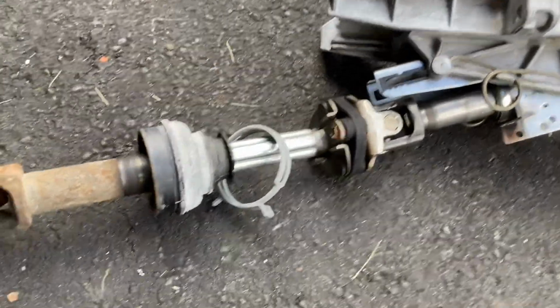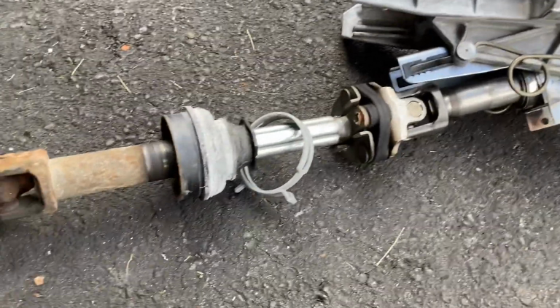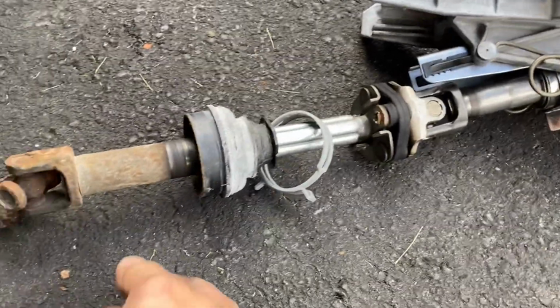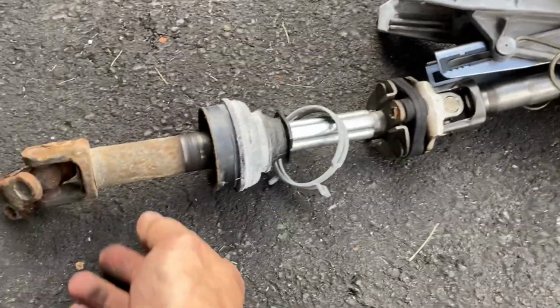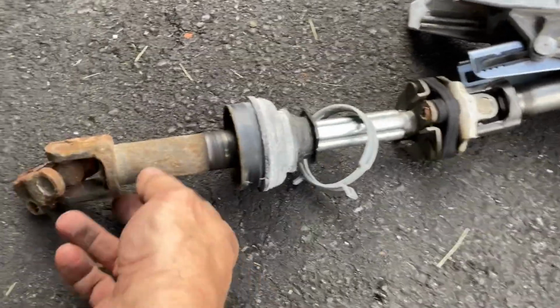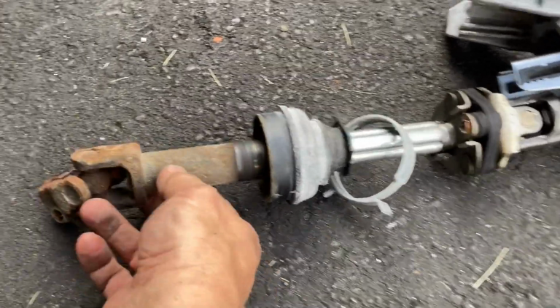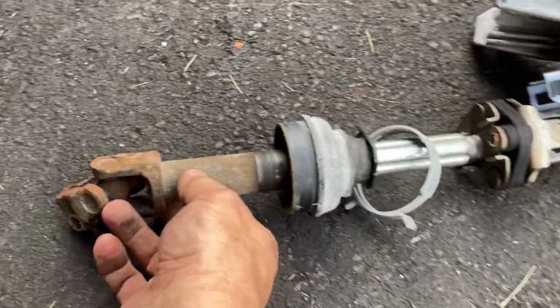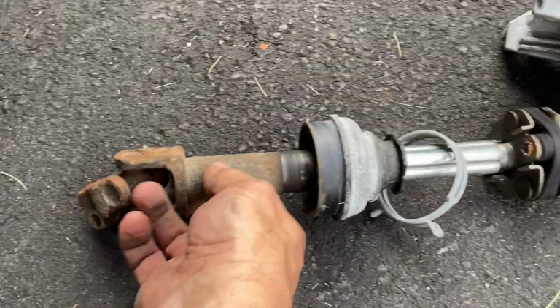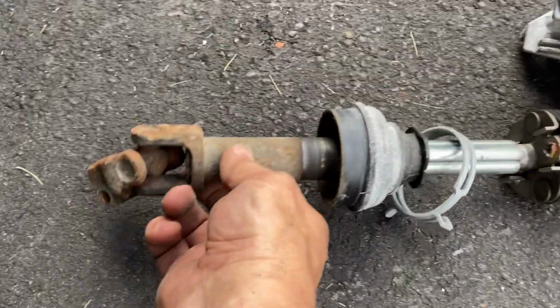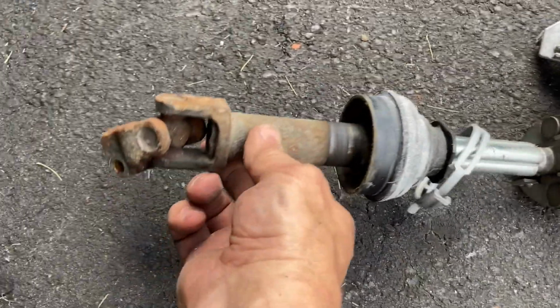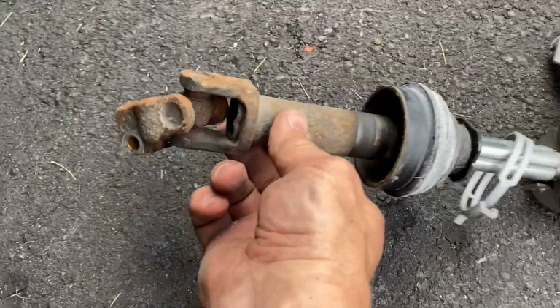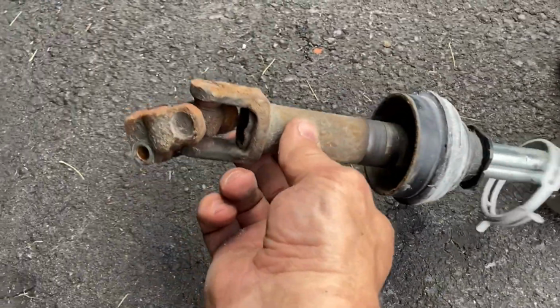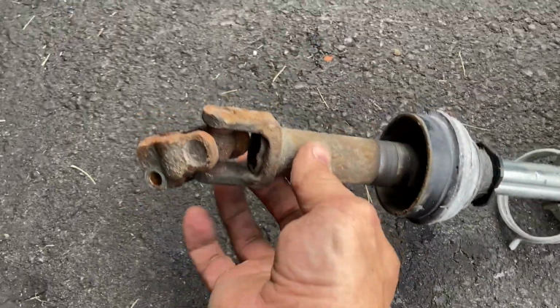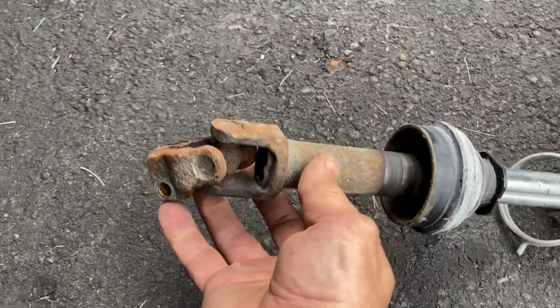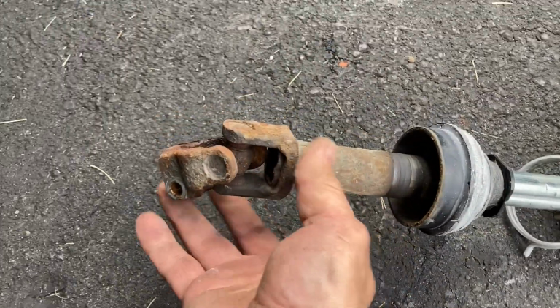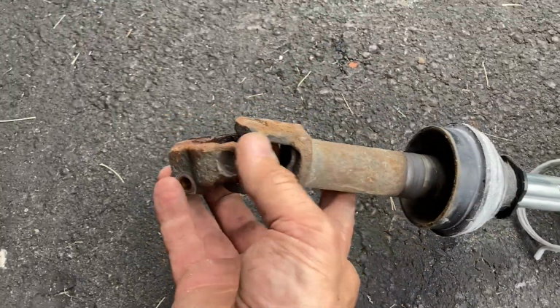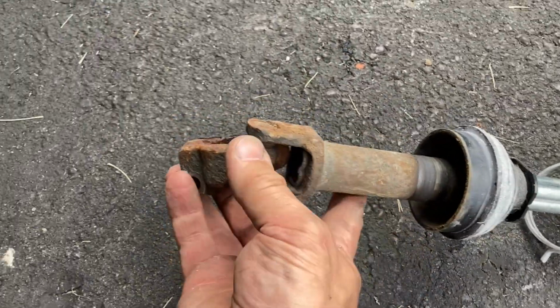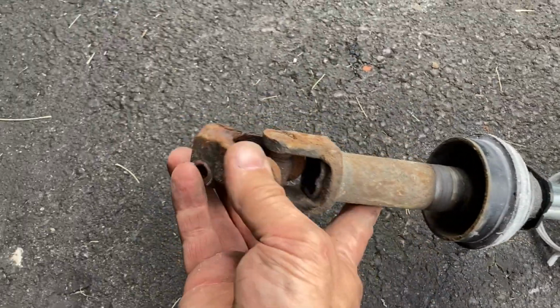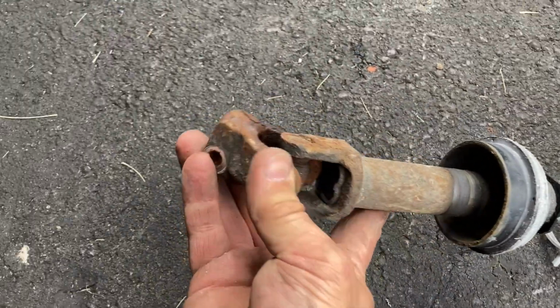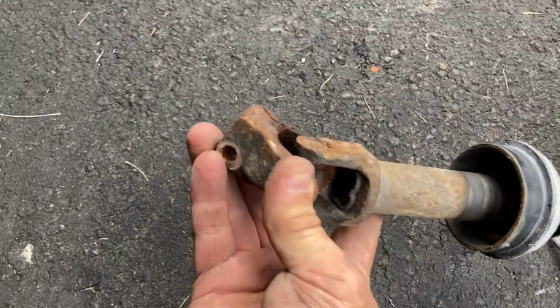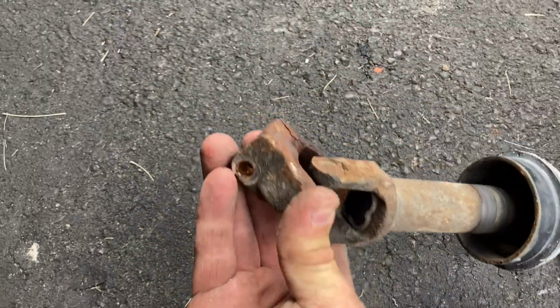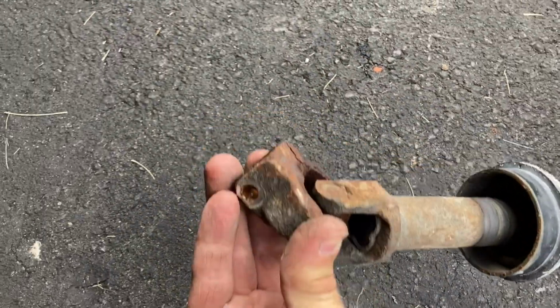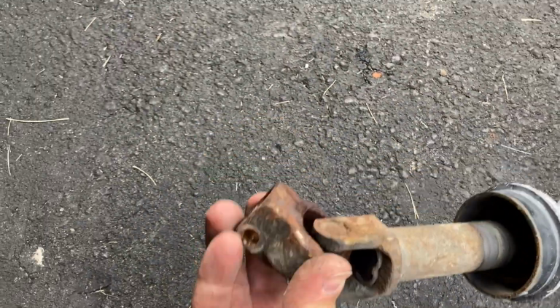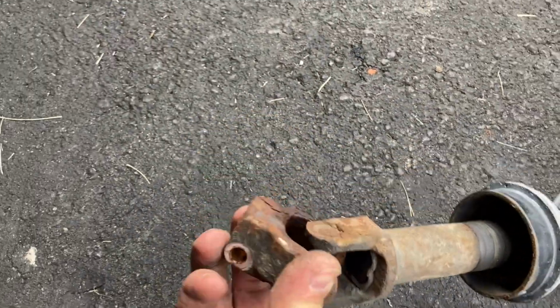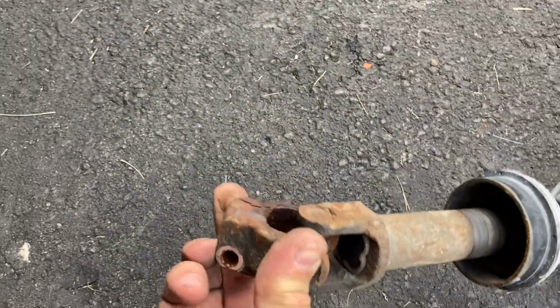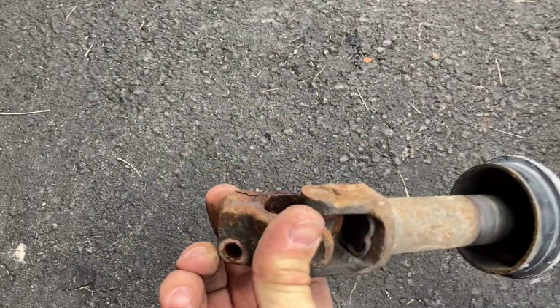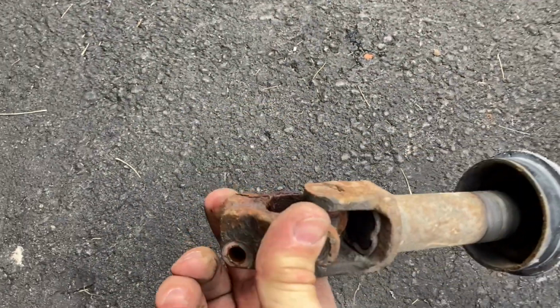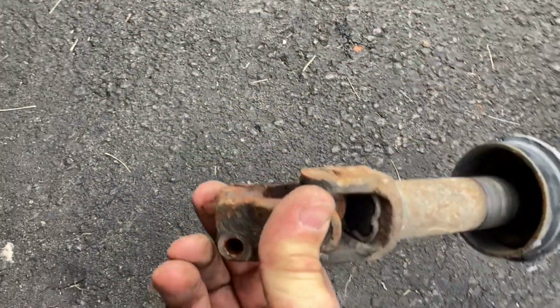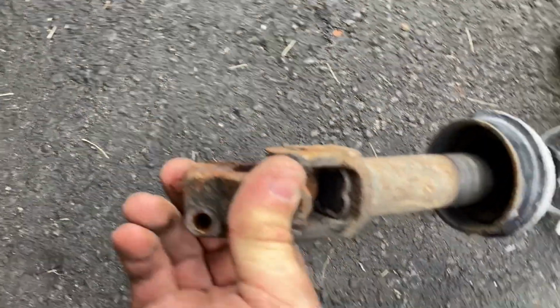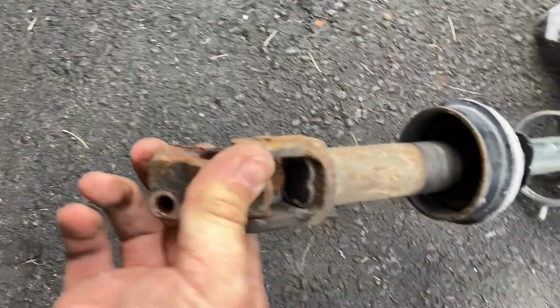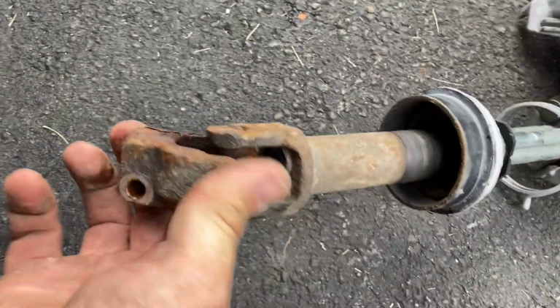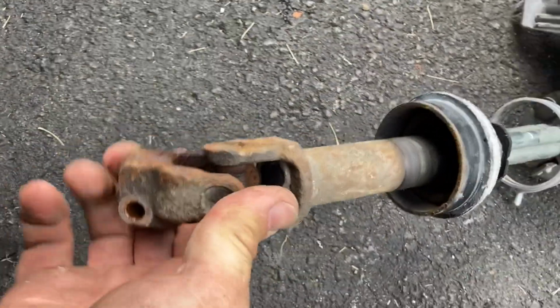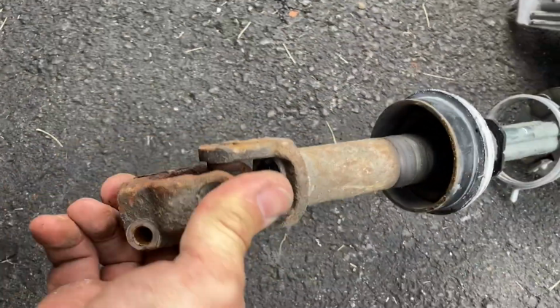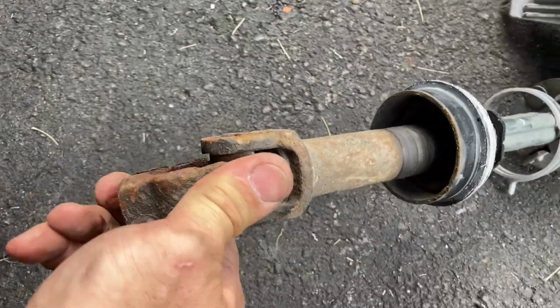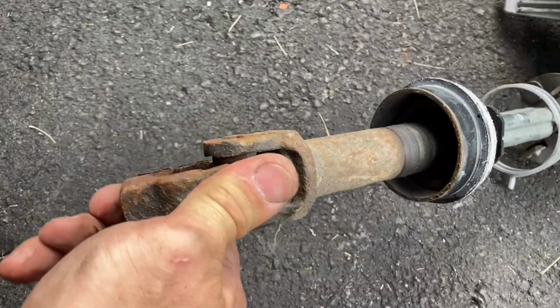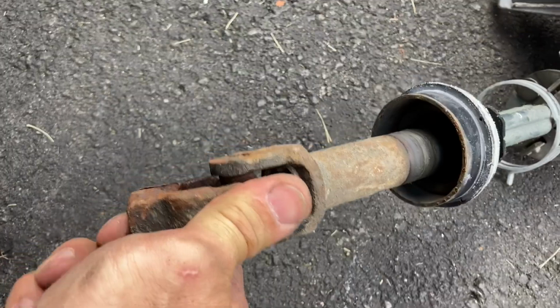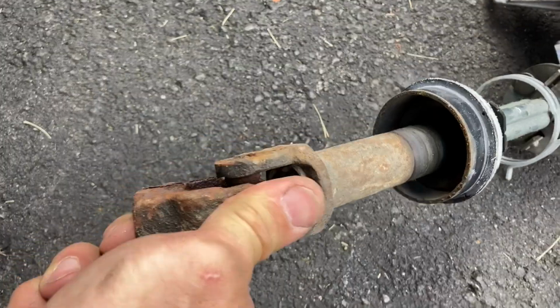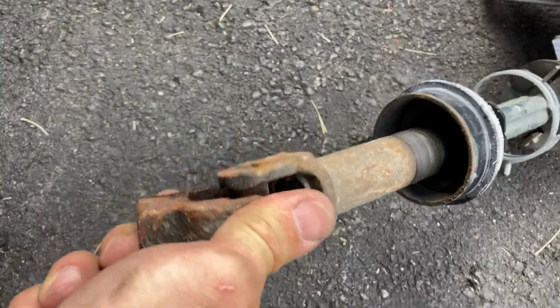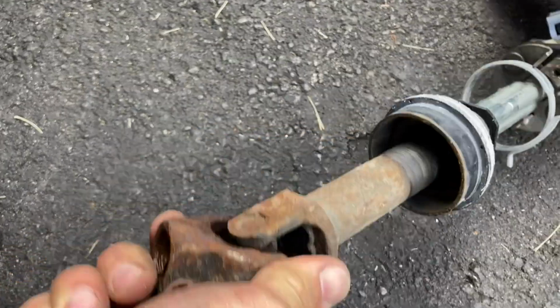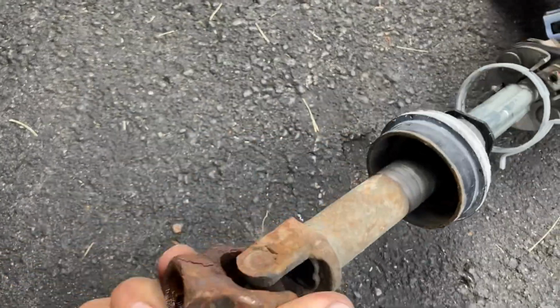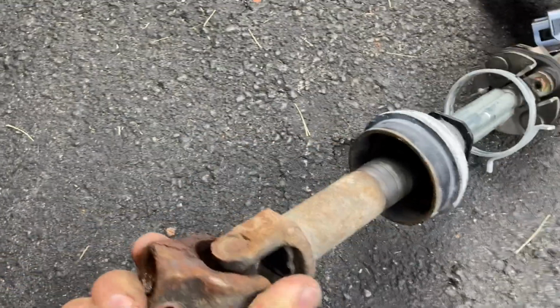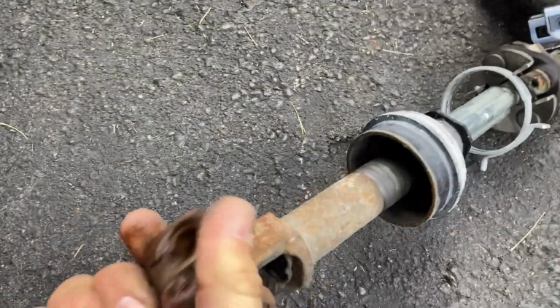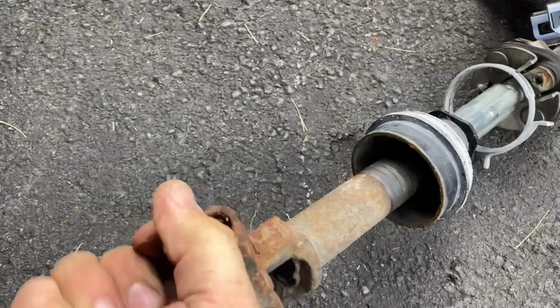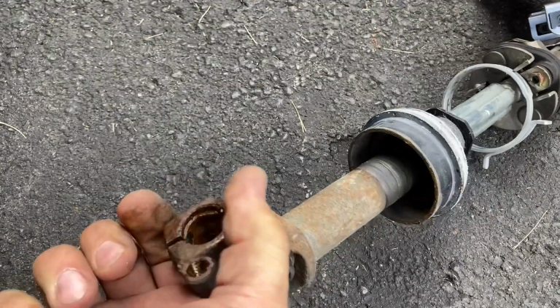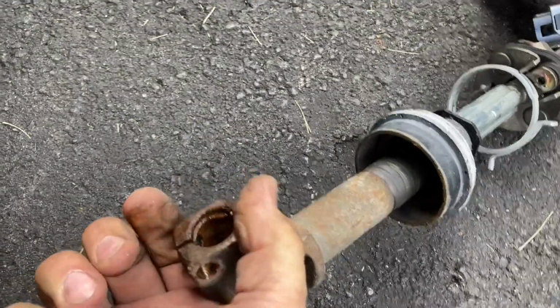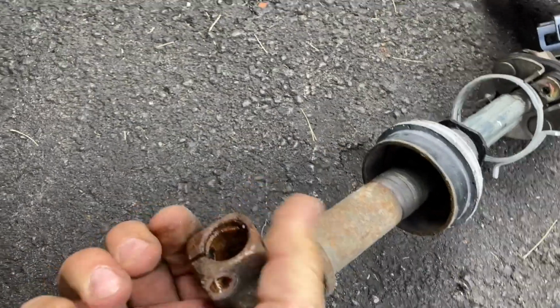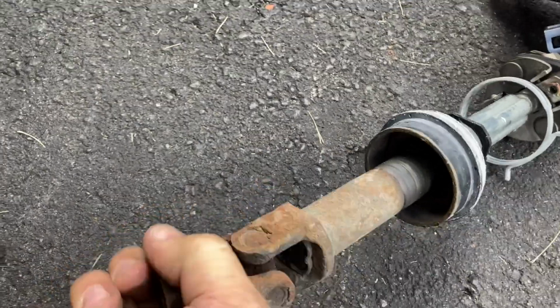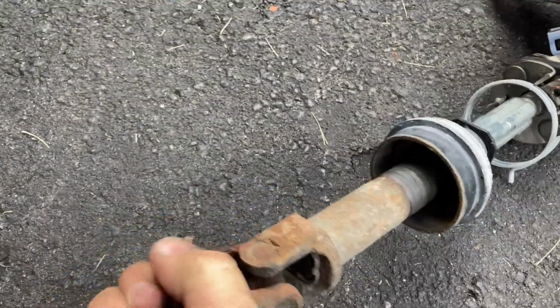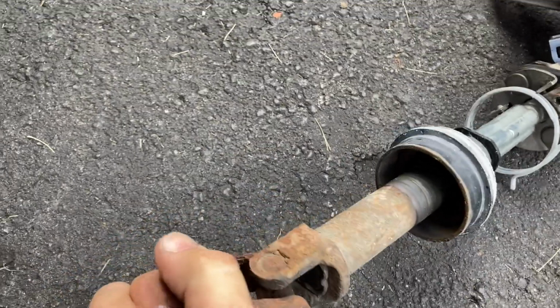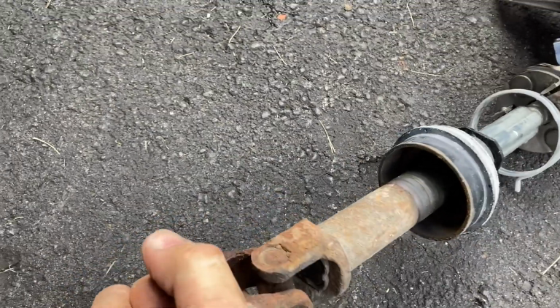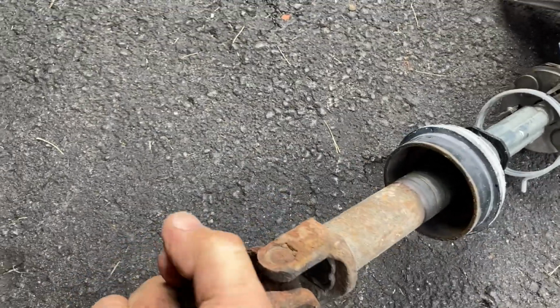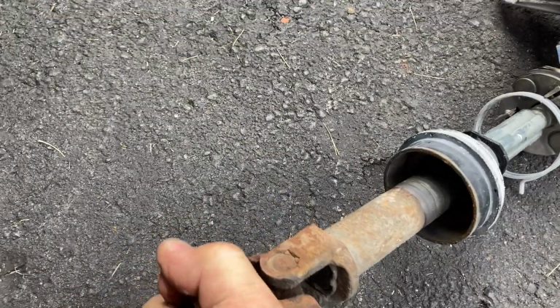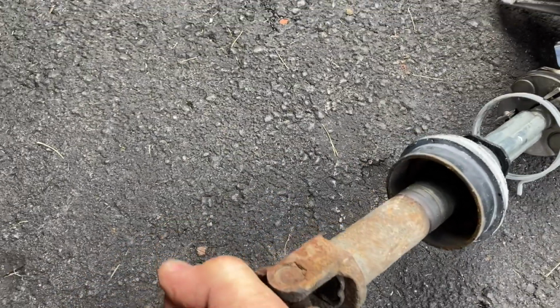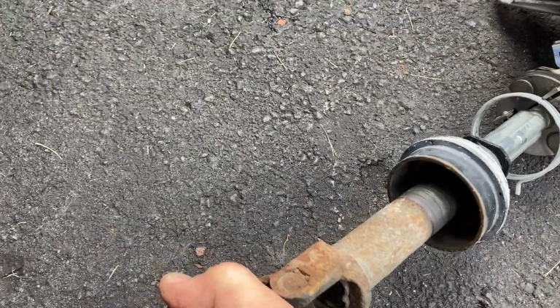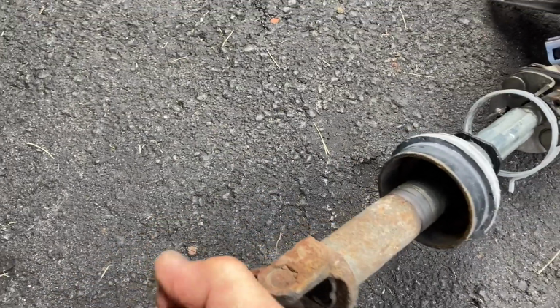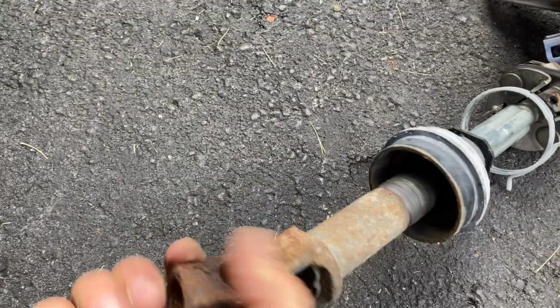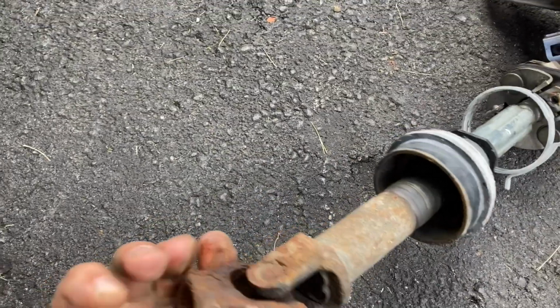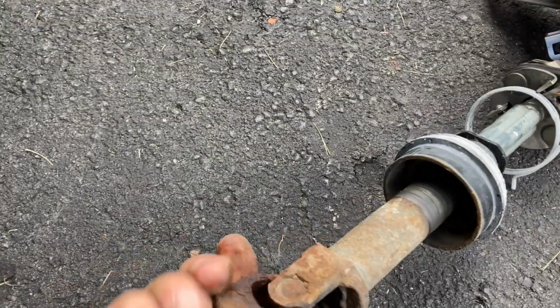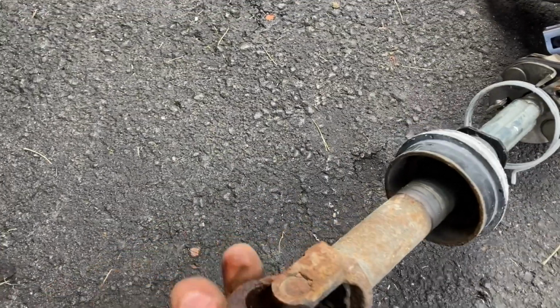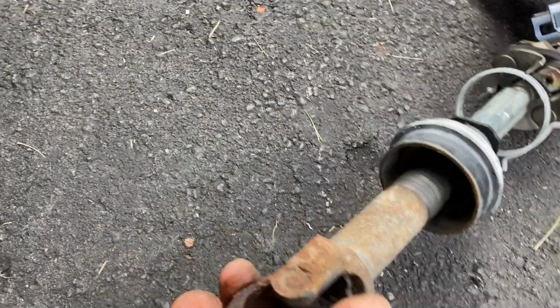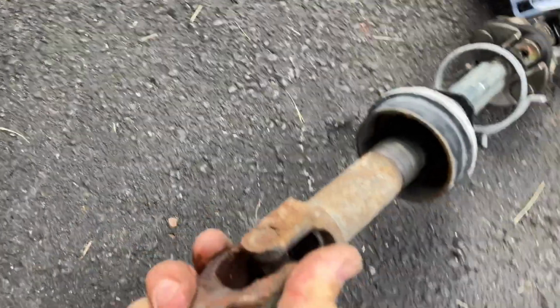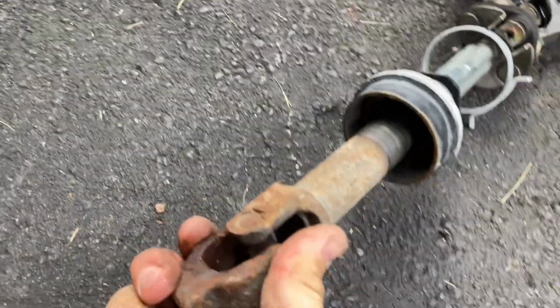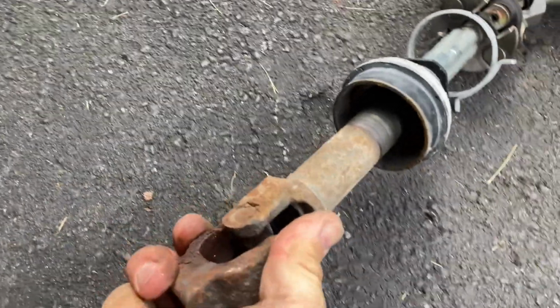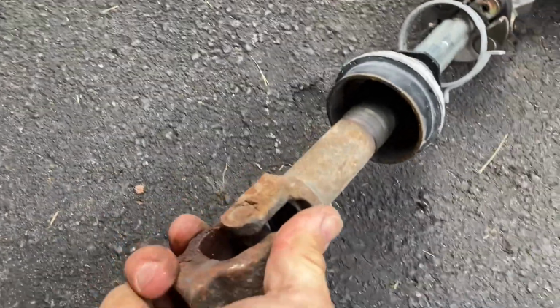And this is the cause of our symptoms: the locked or stuck U-joint.